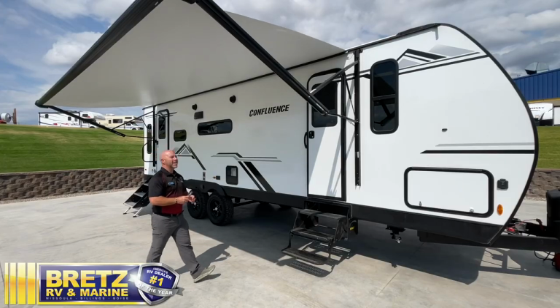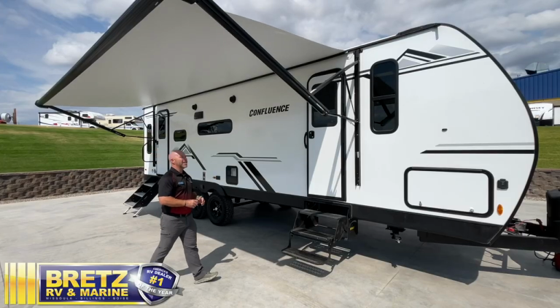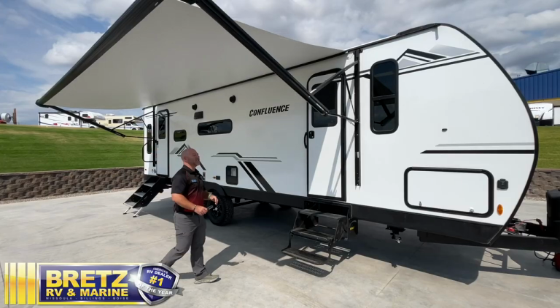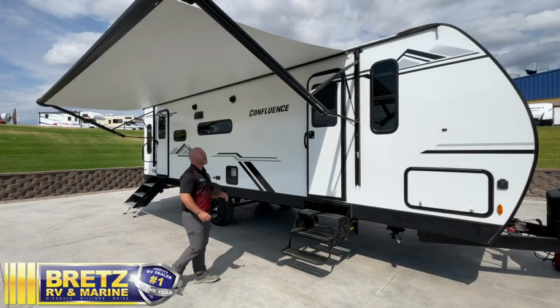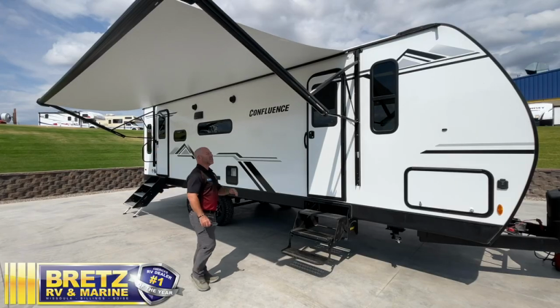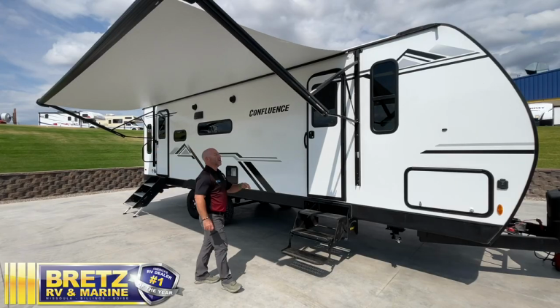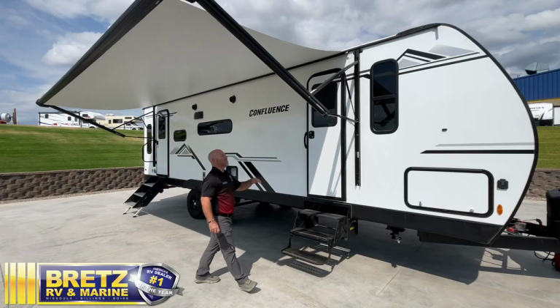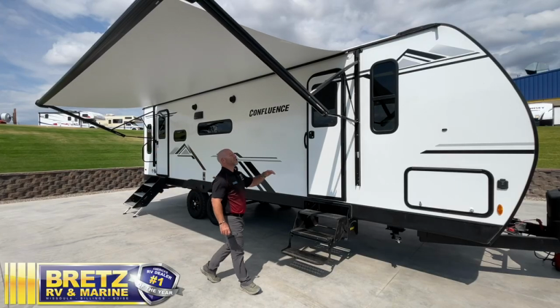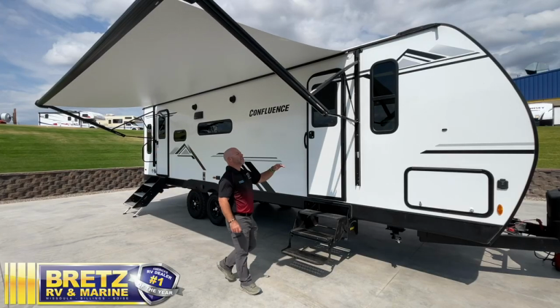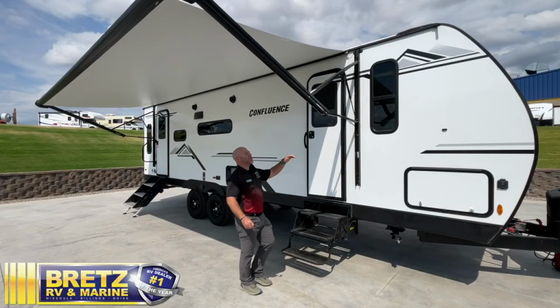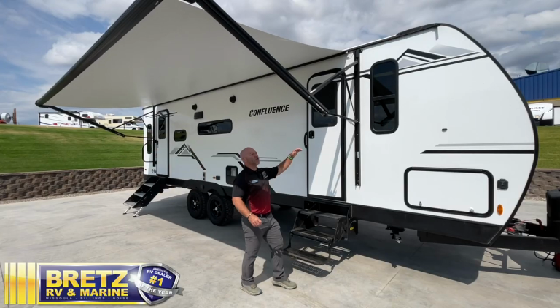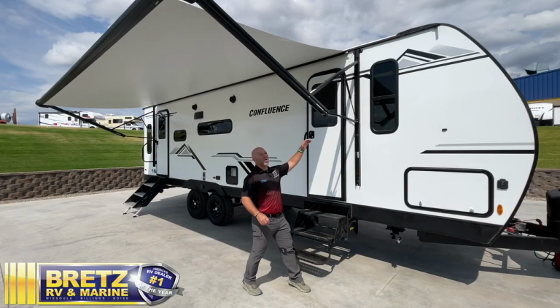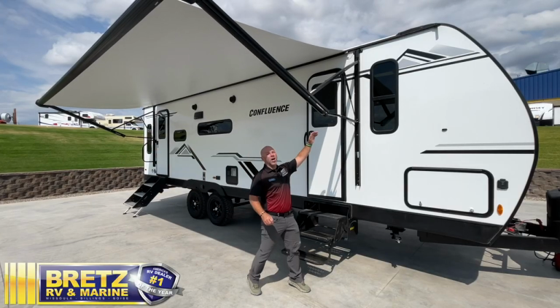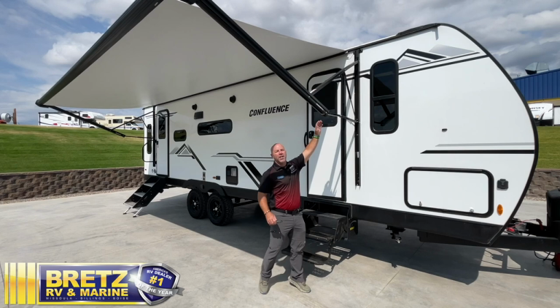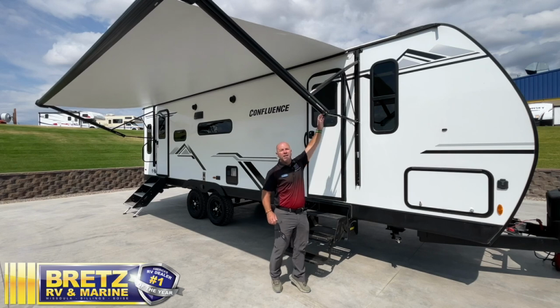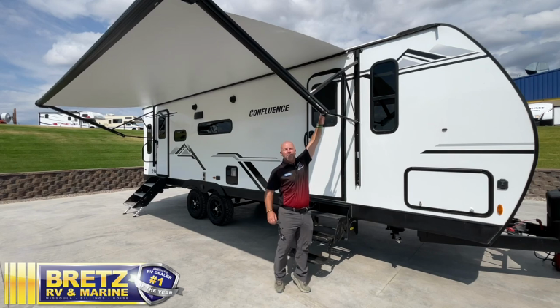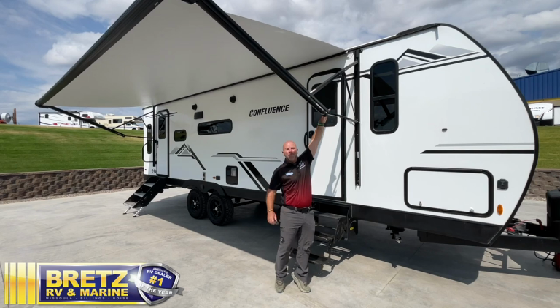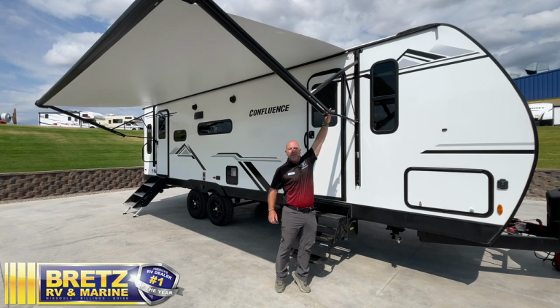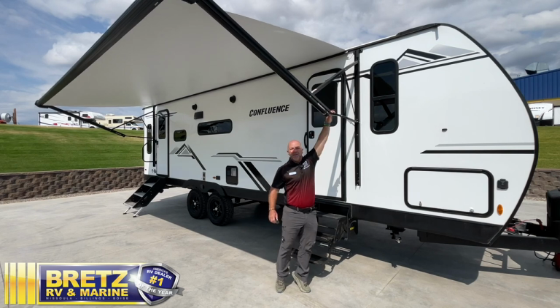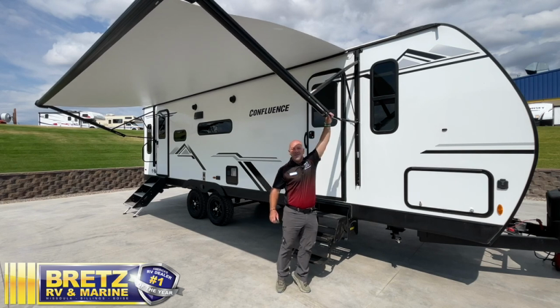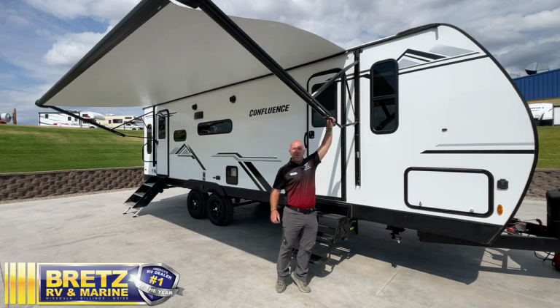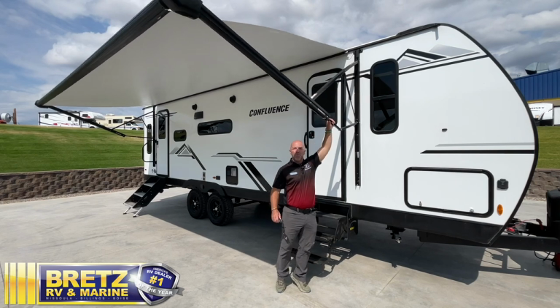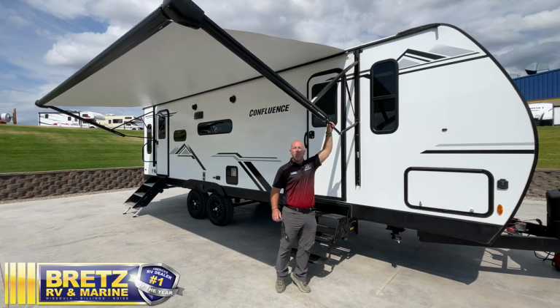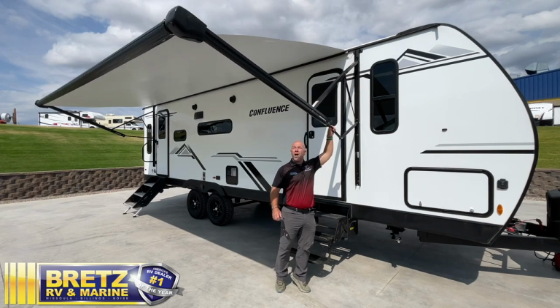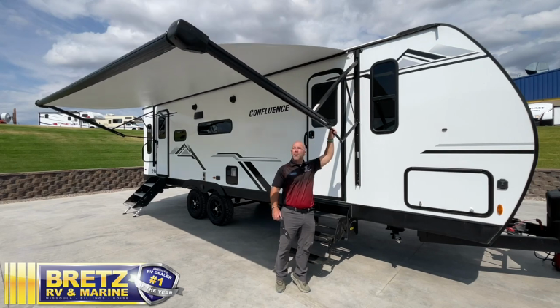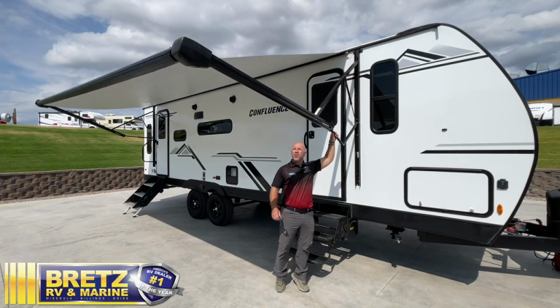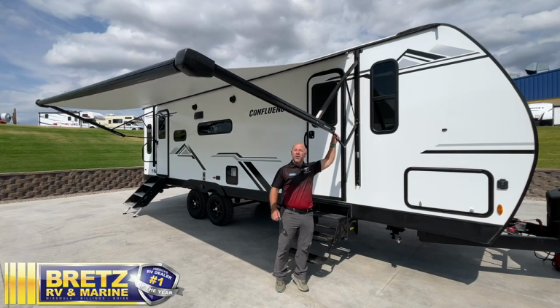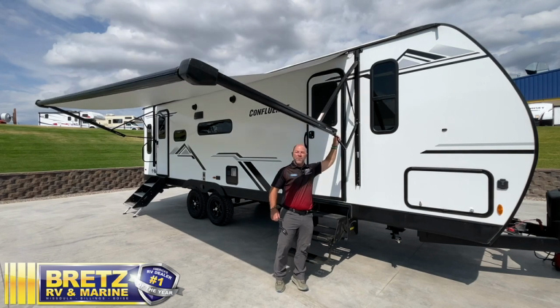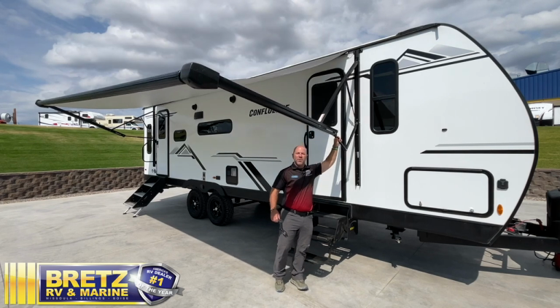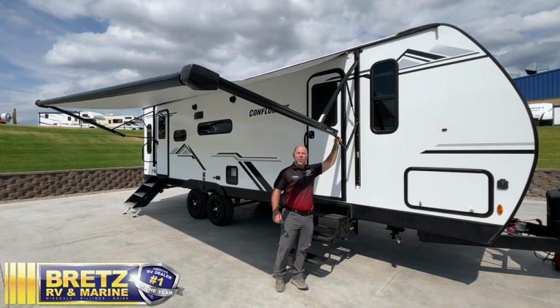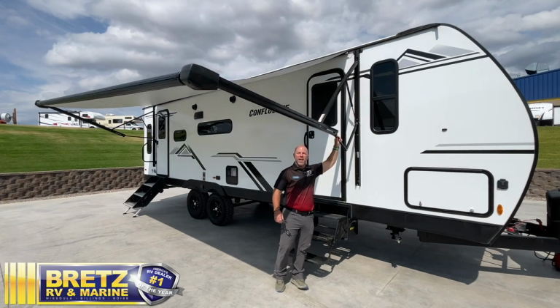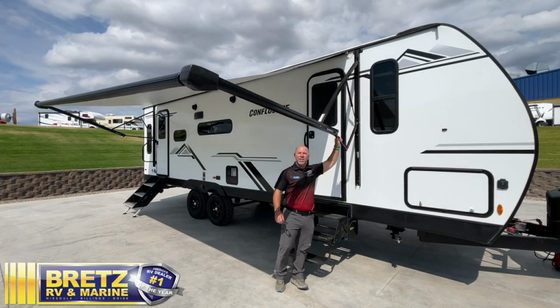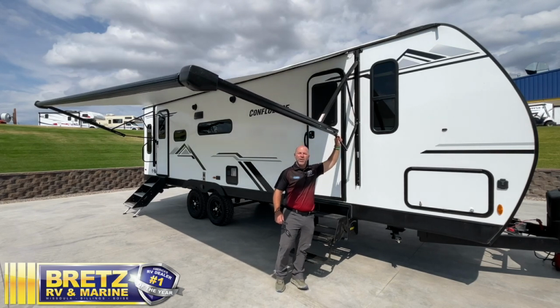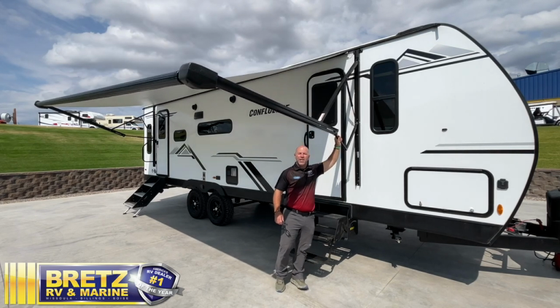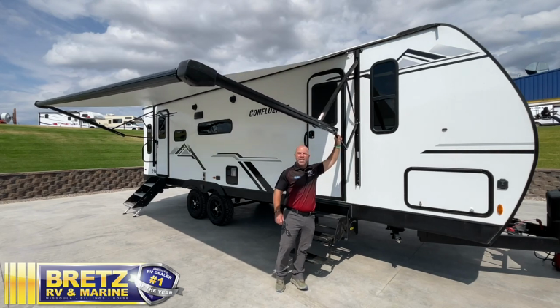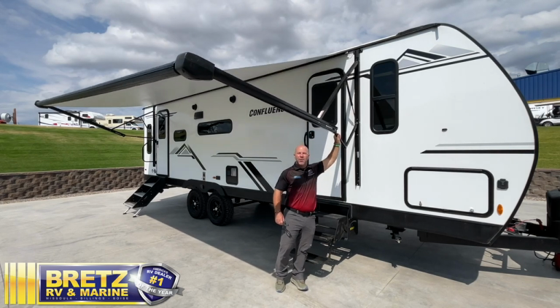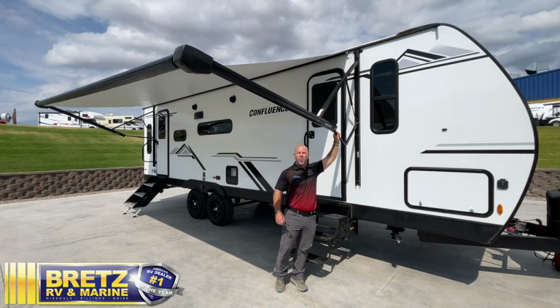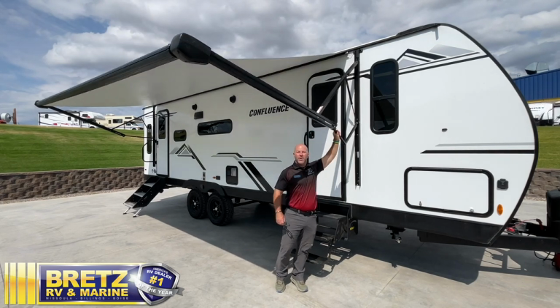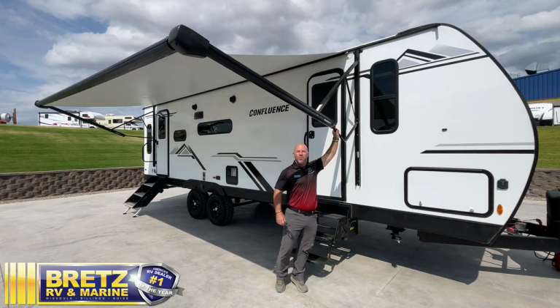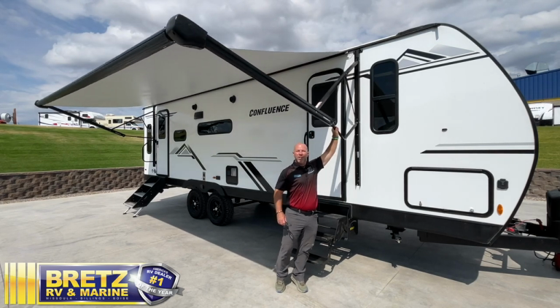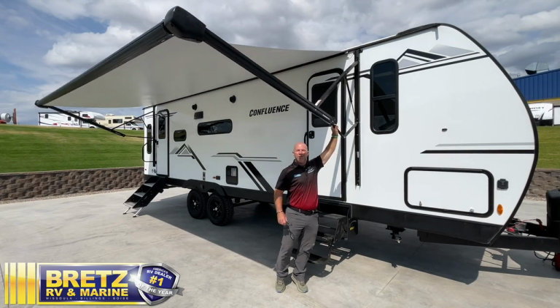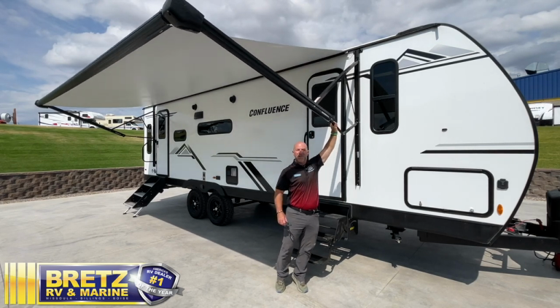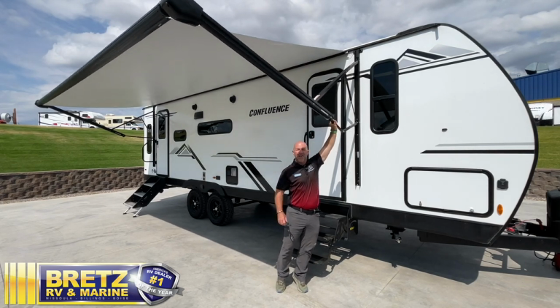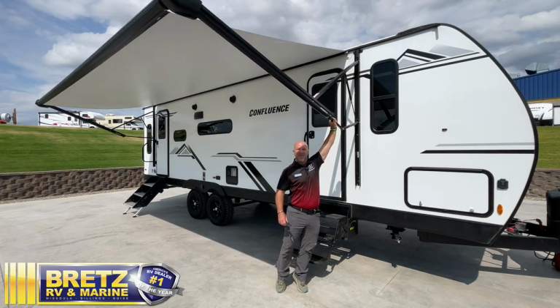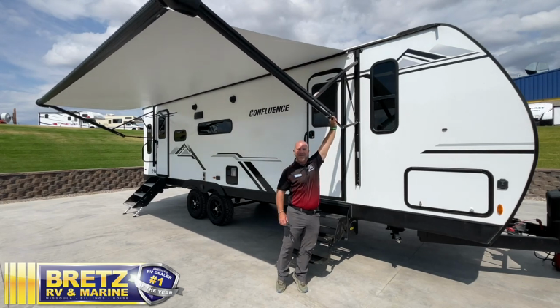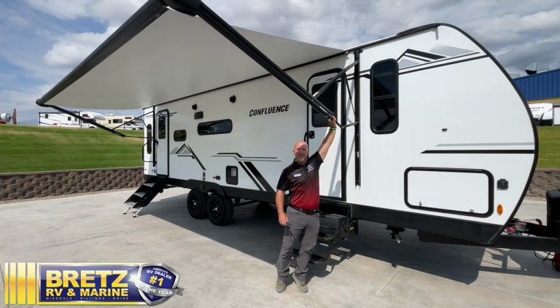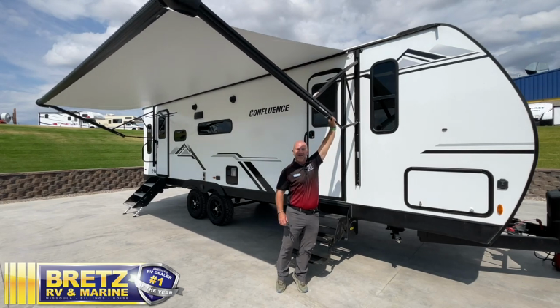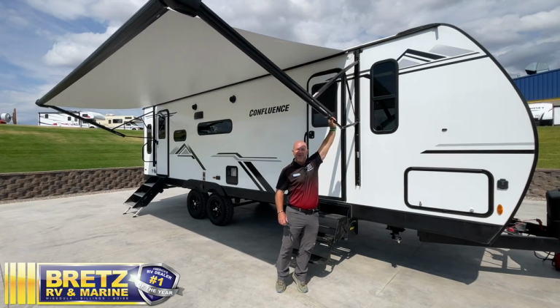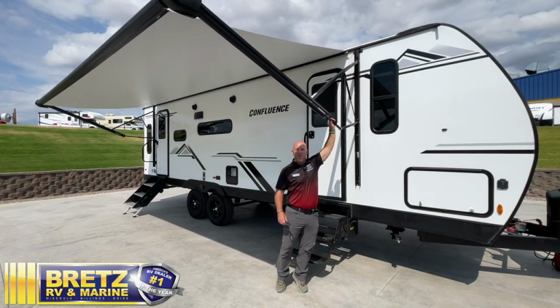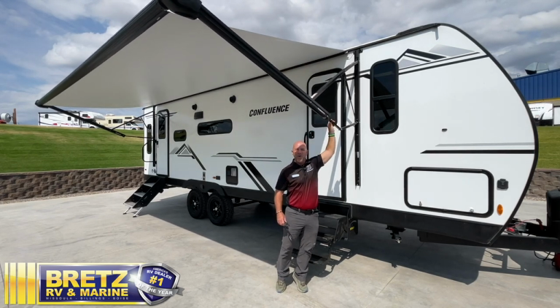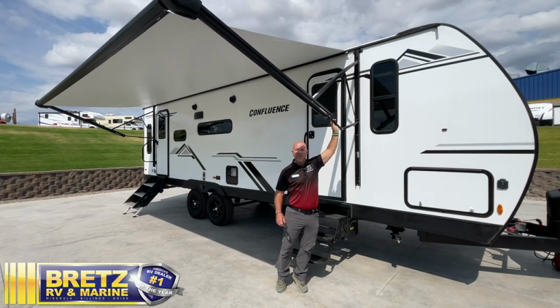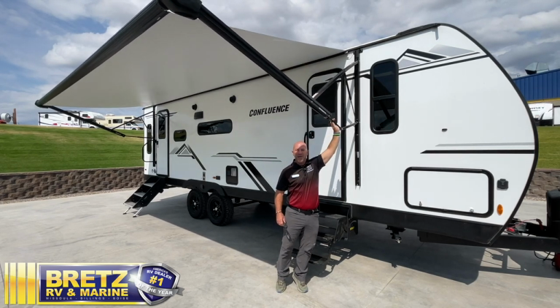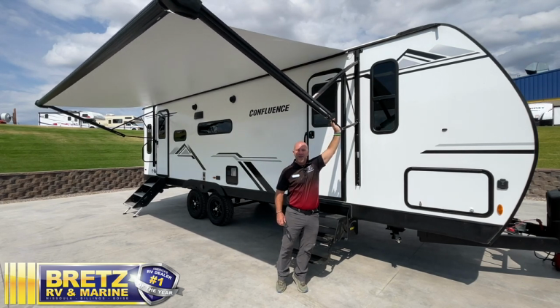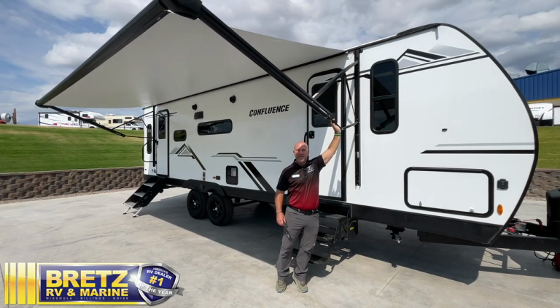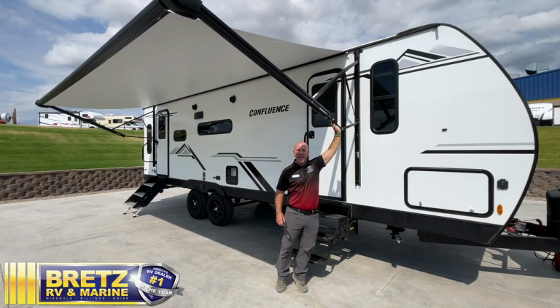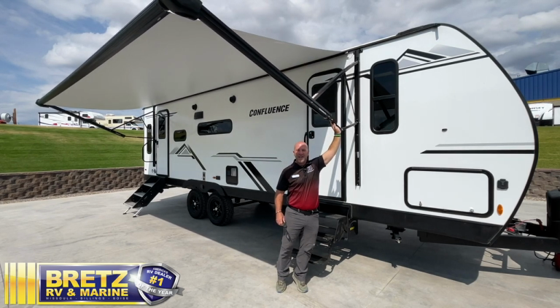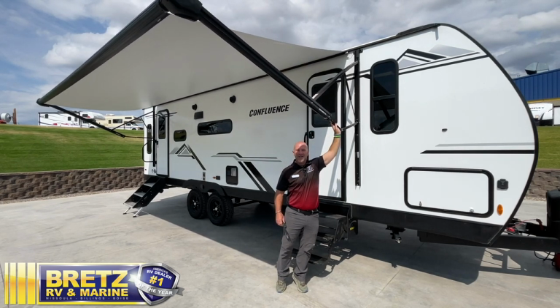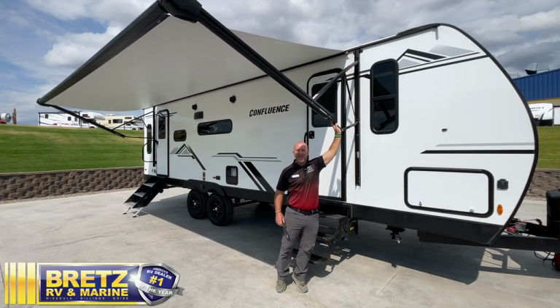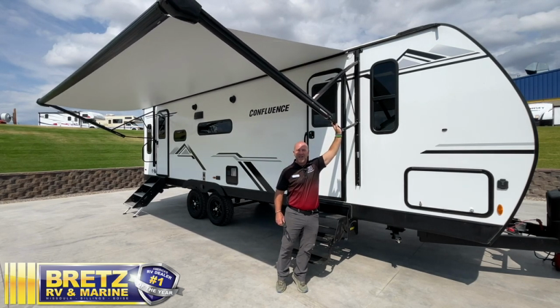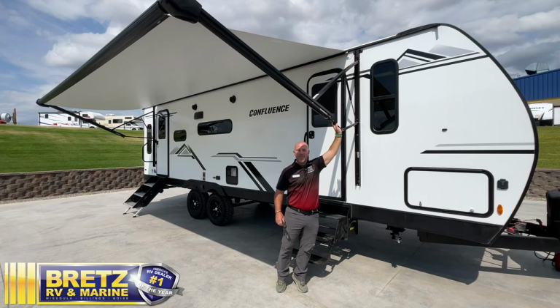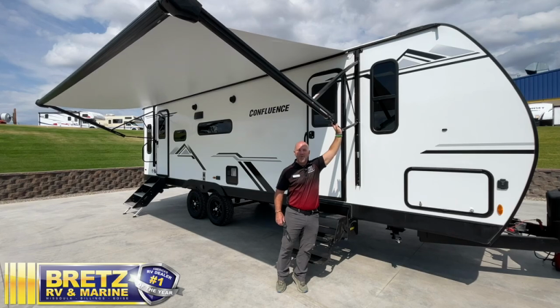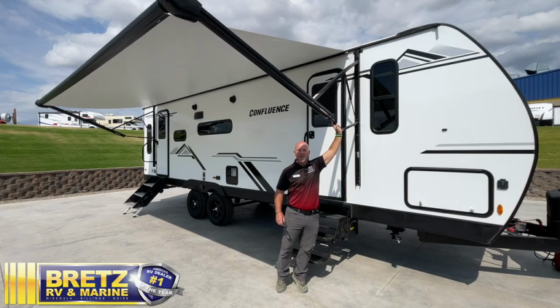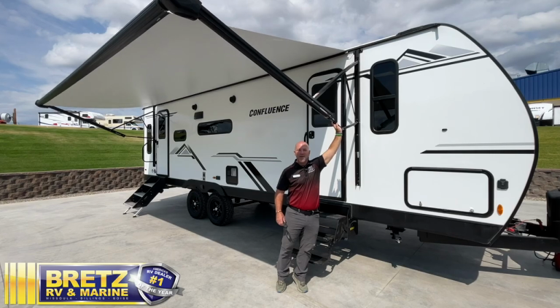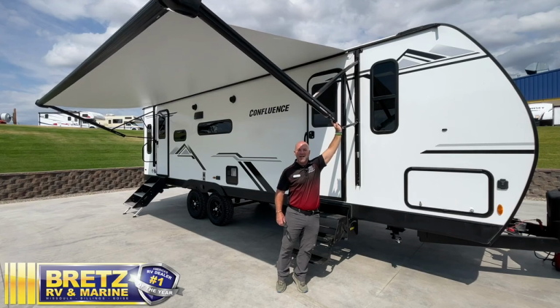And then this adjustable awning is super popular. If it's raining, you can lean it one direction or the other. Why don't we go inside and look at a couple more things?